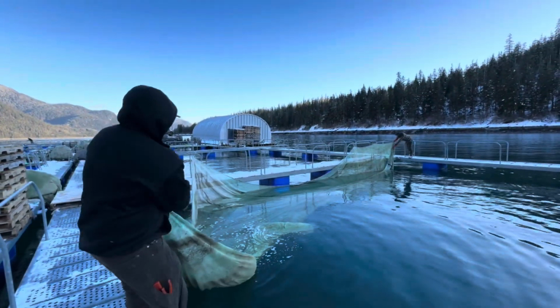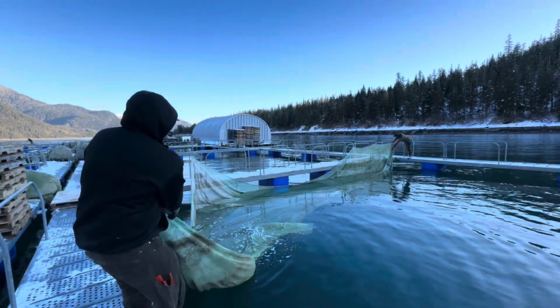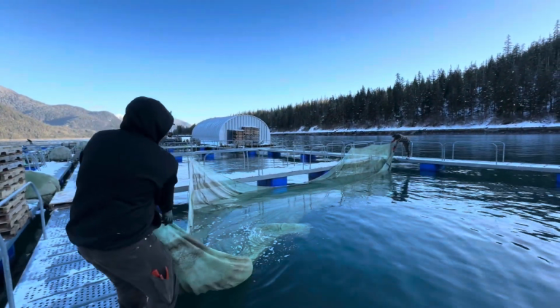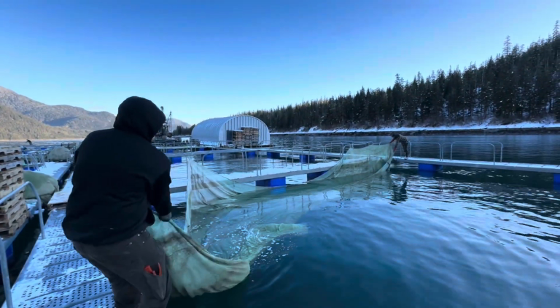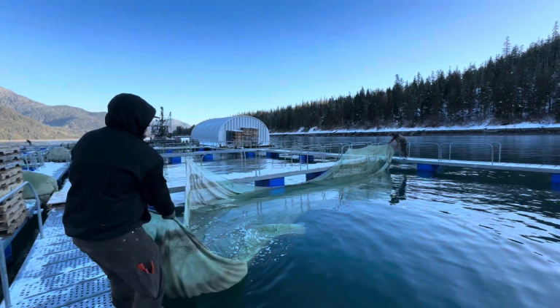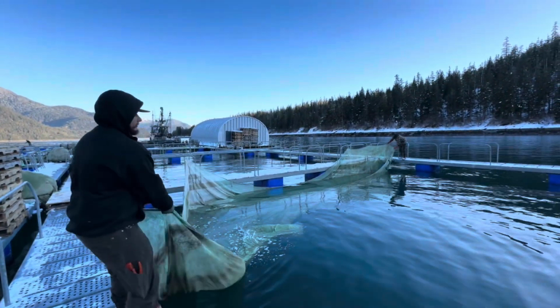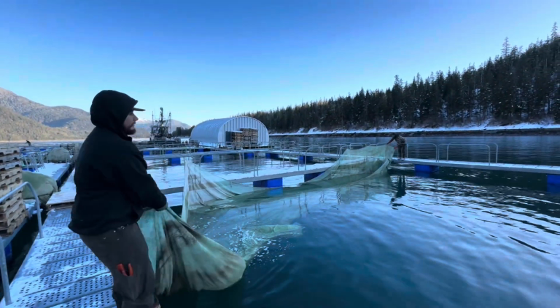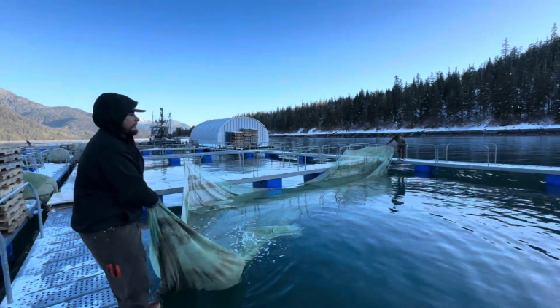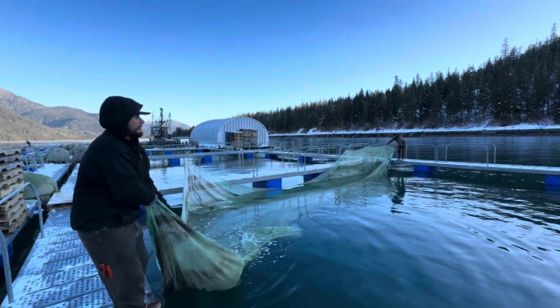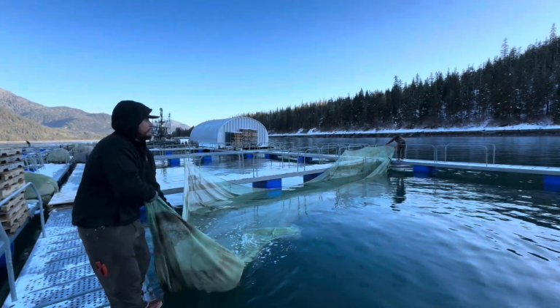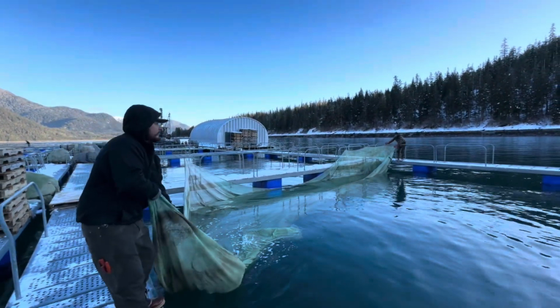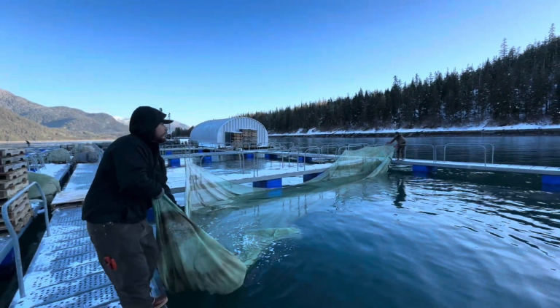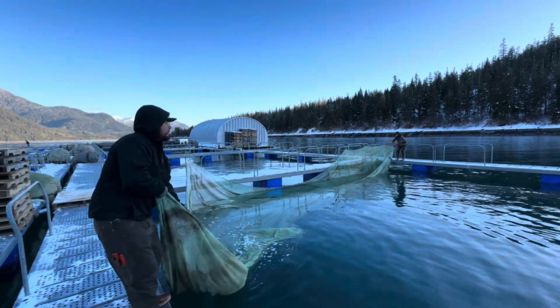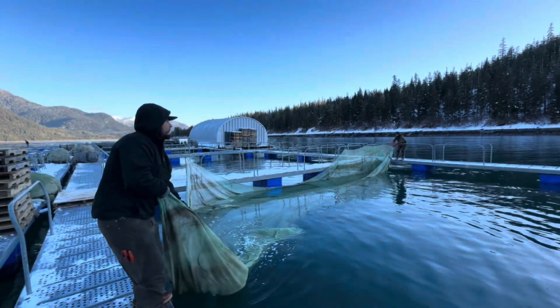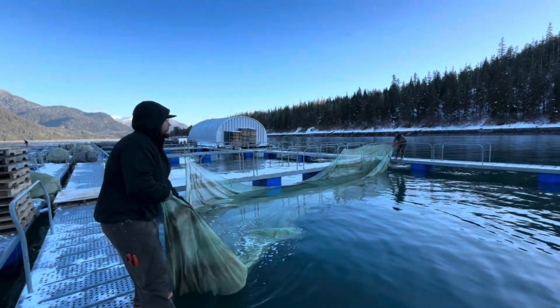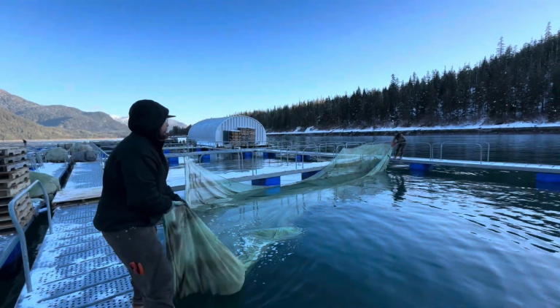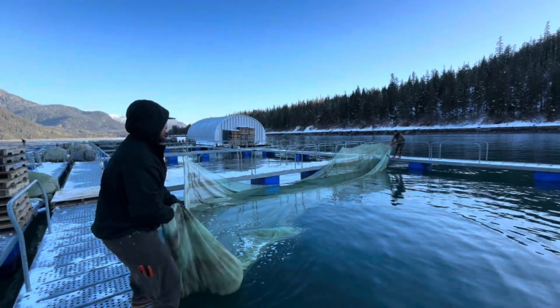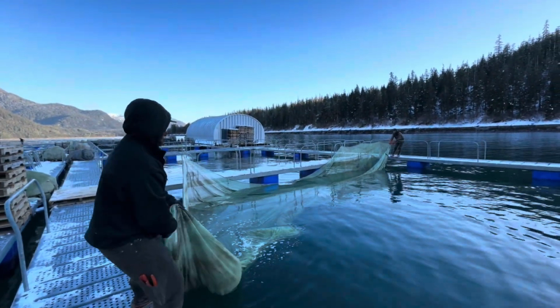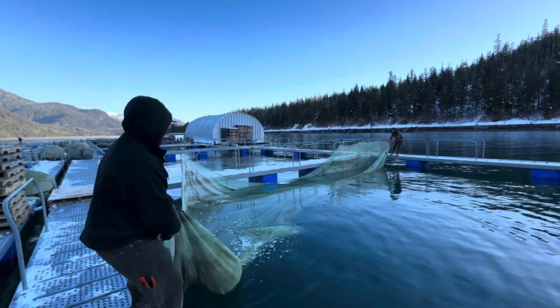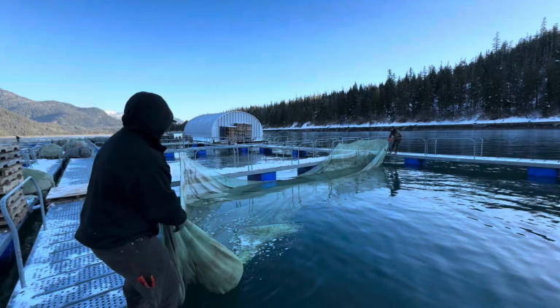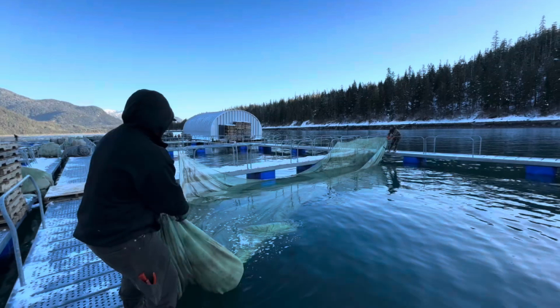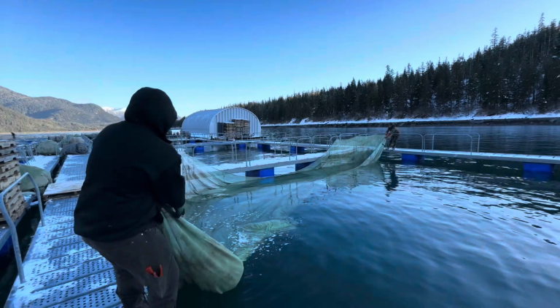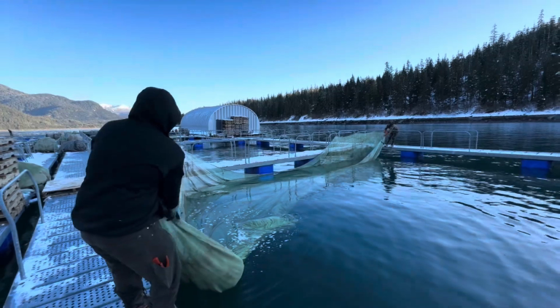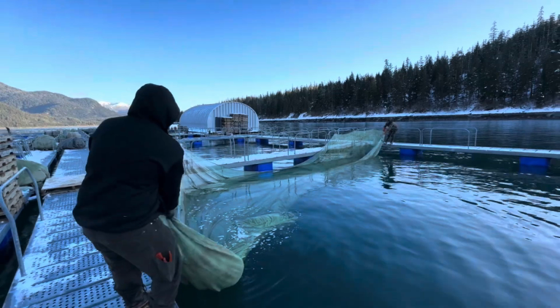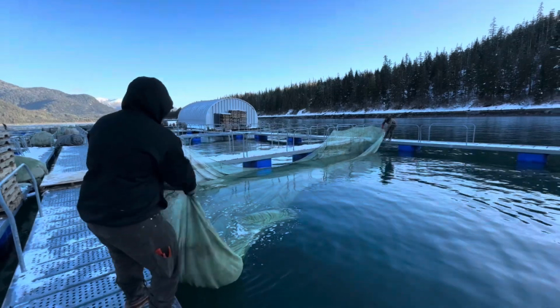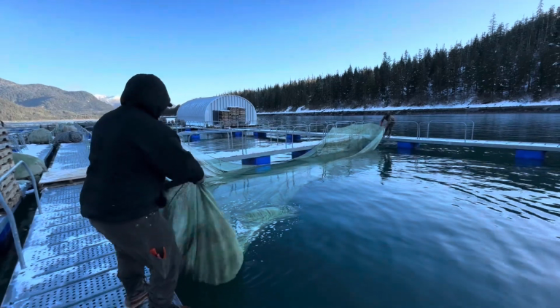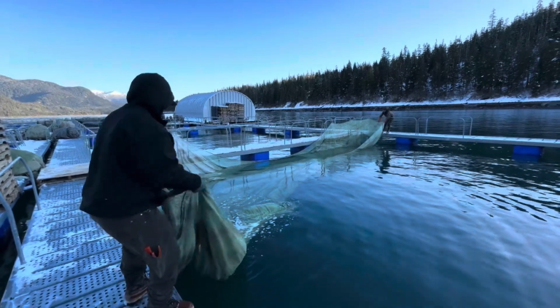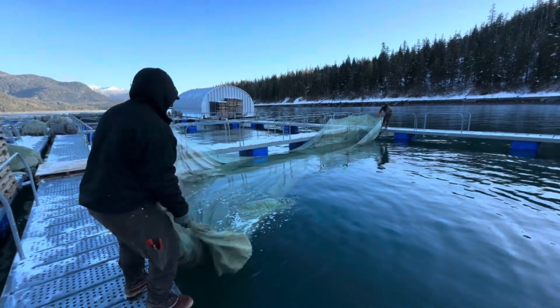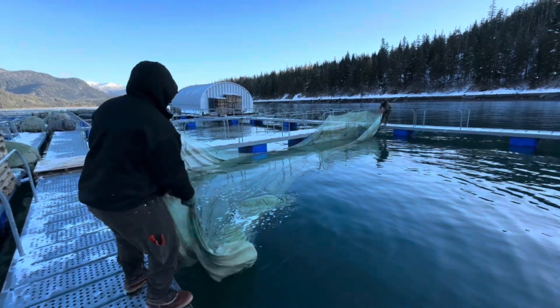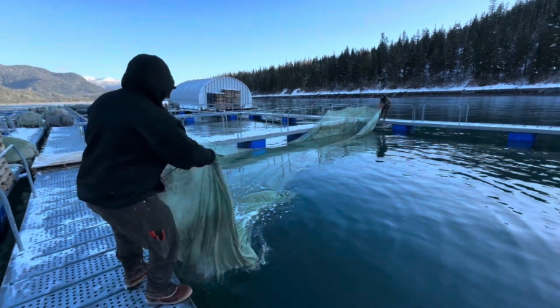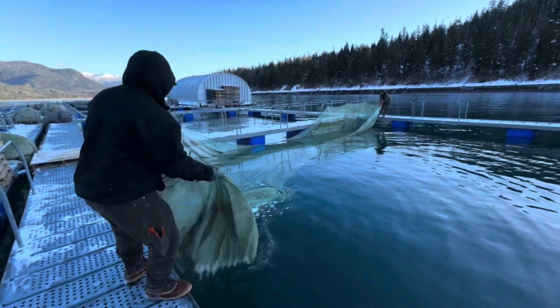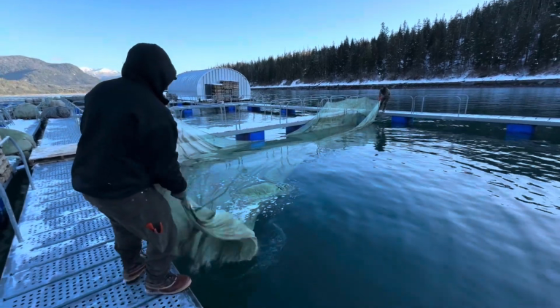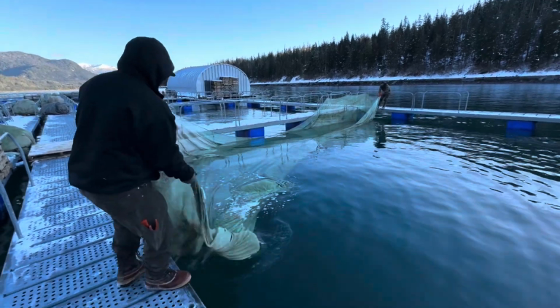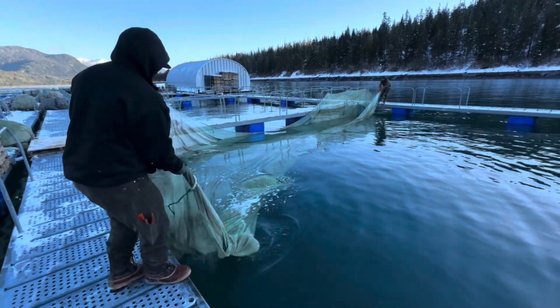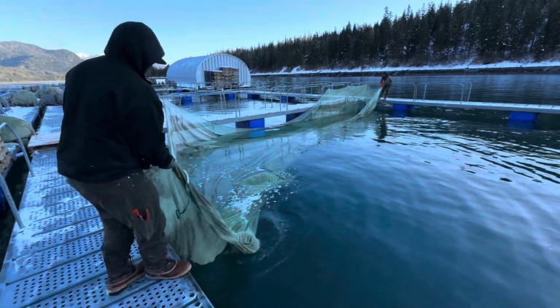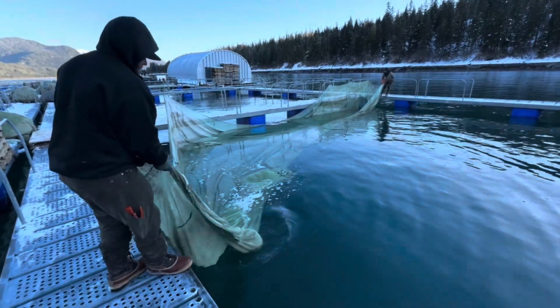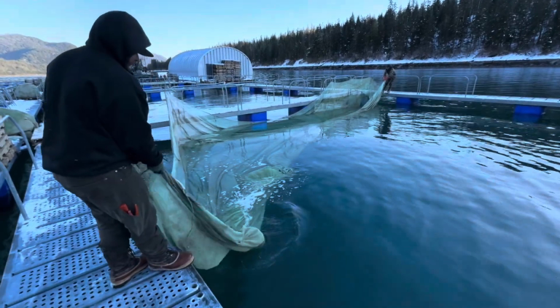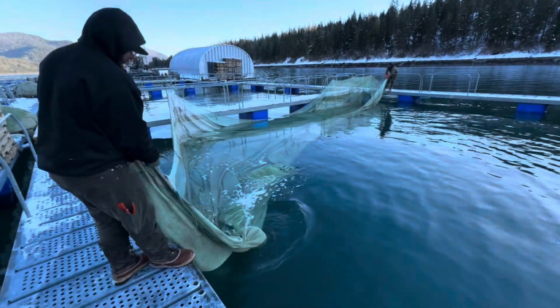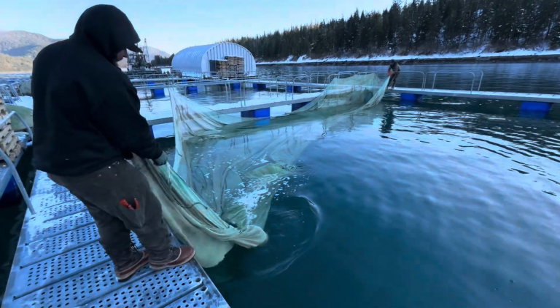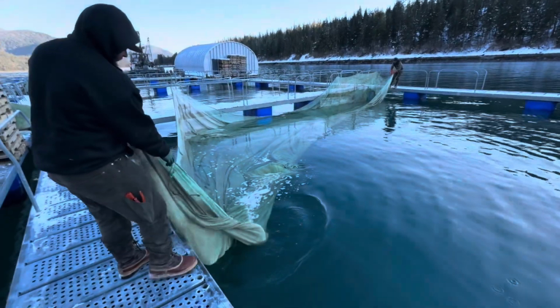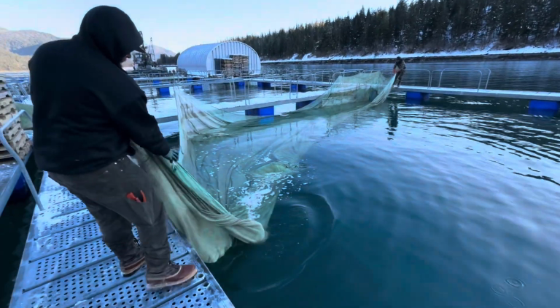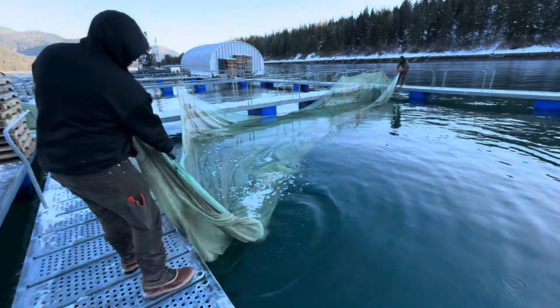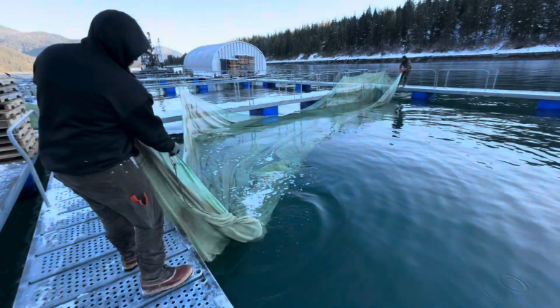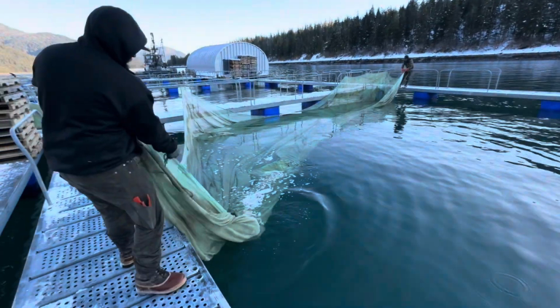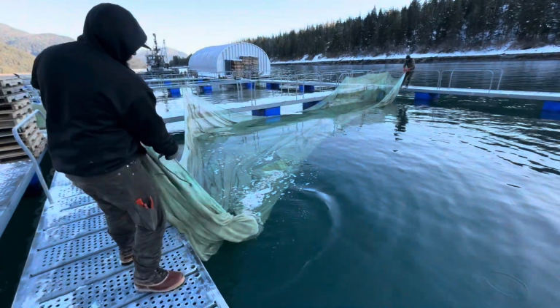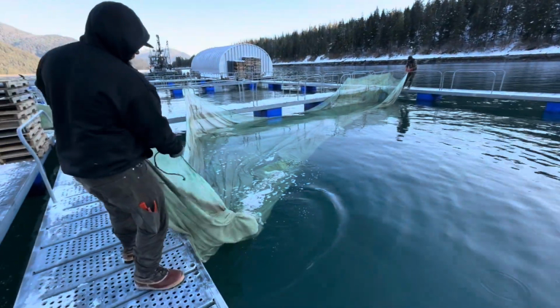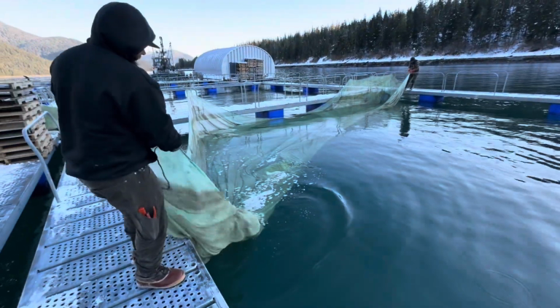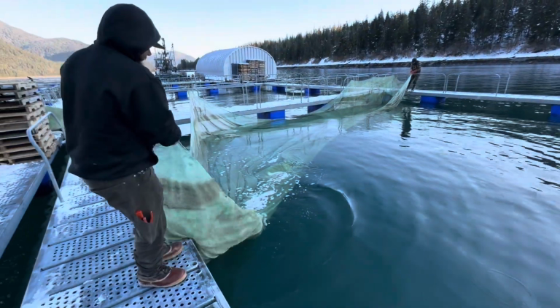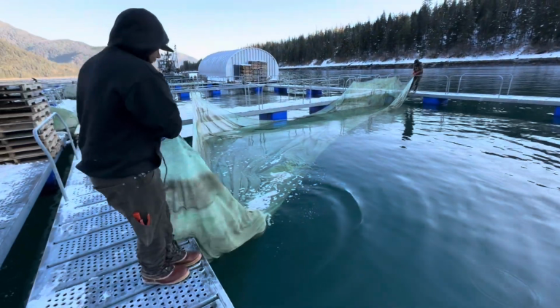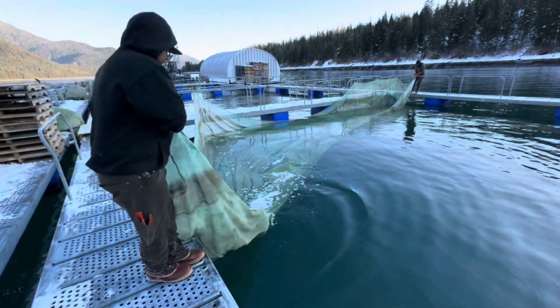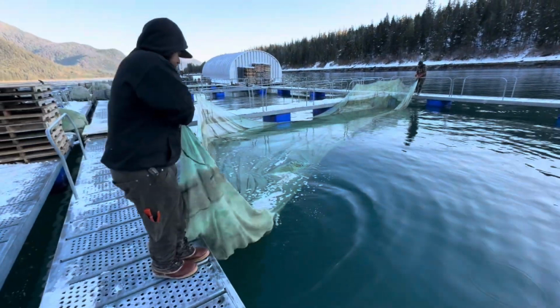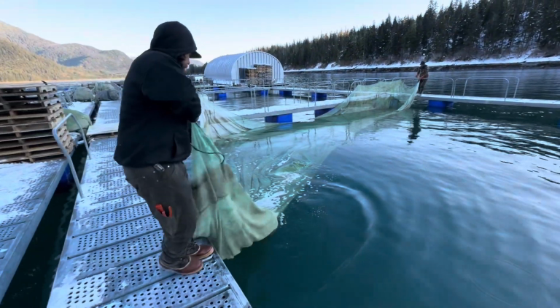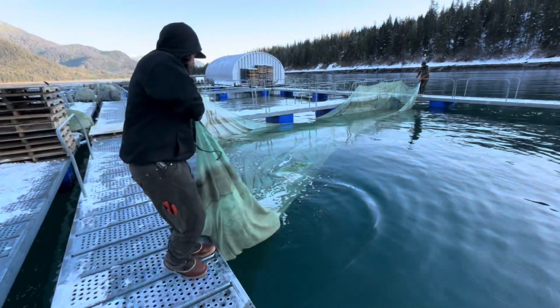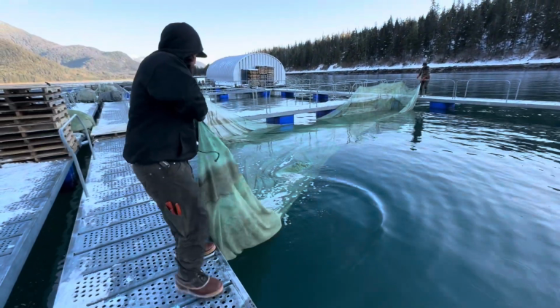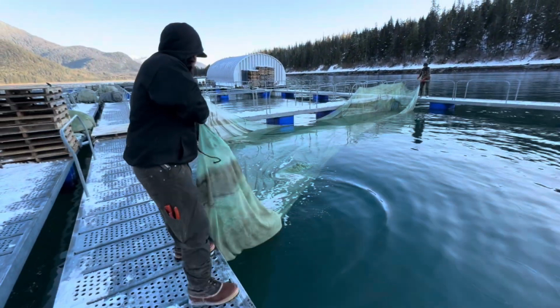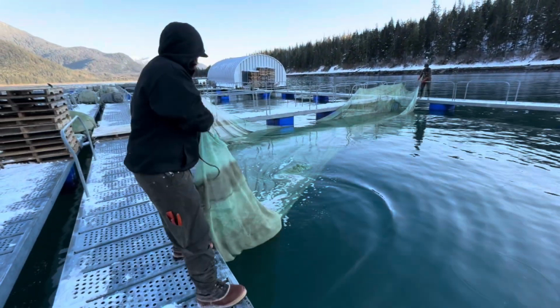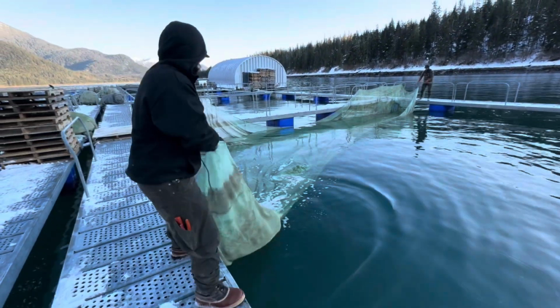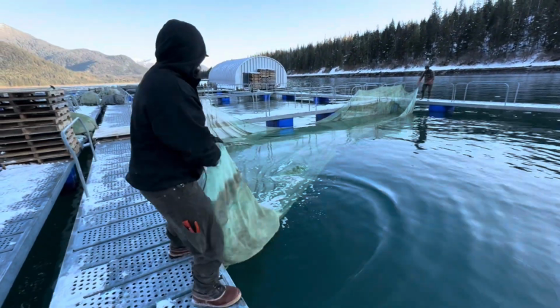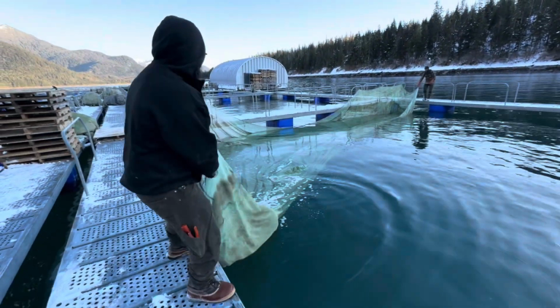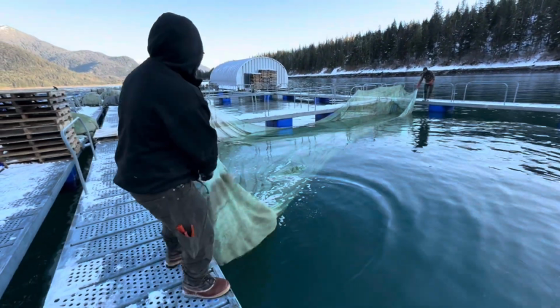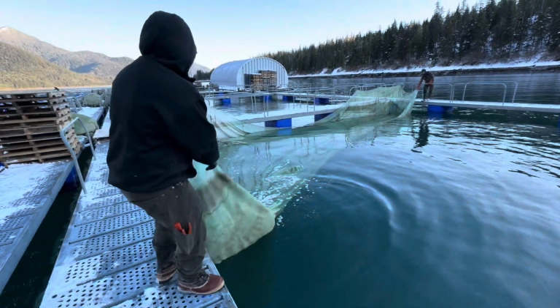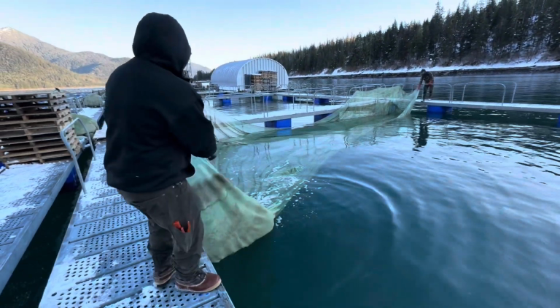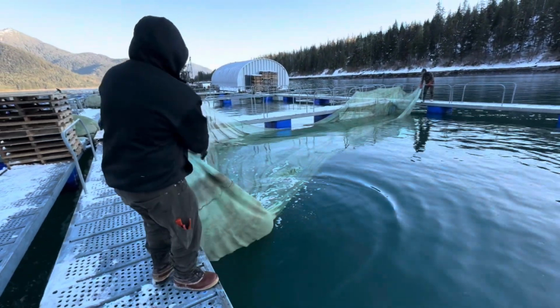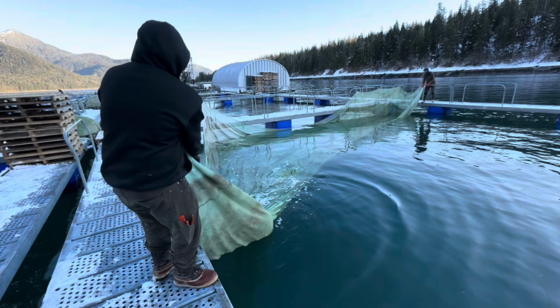After facing some rough weather, the guys got to the rearing site, set up a couple of nets, and got the first two loads of fish that same night.